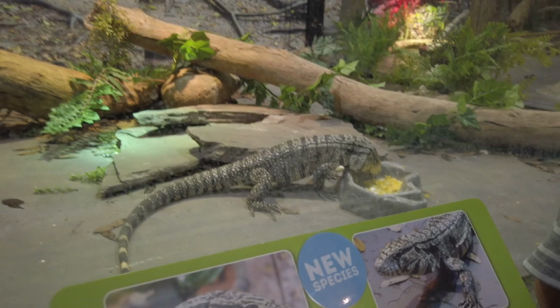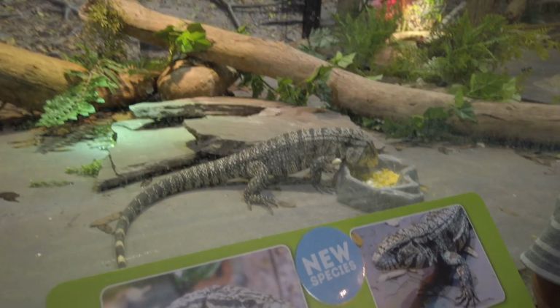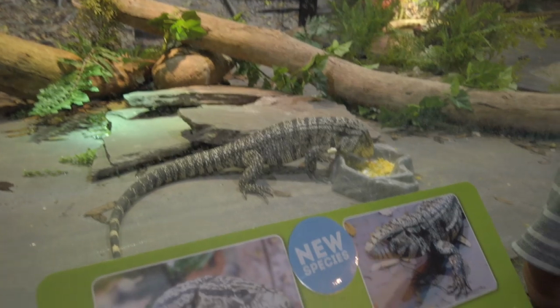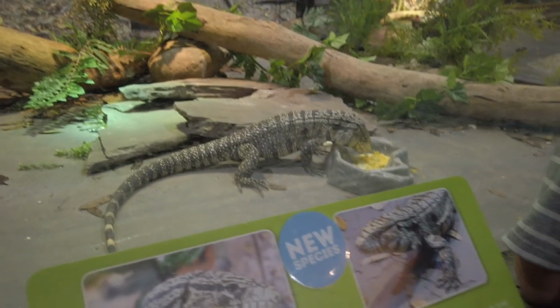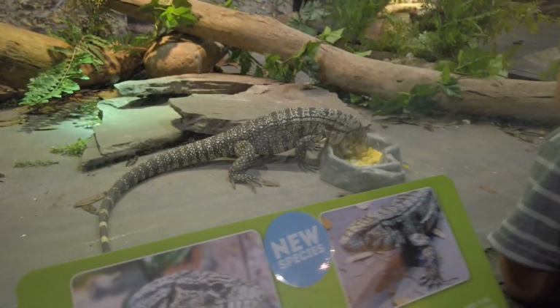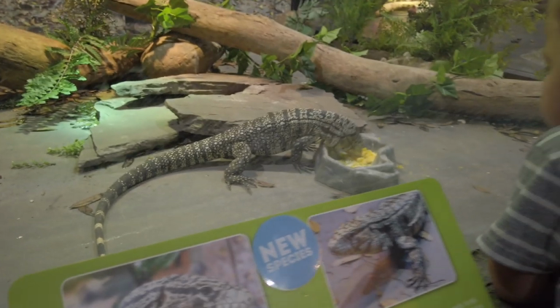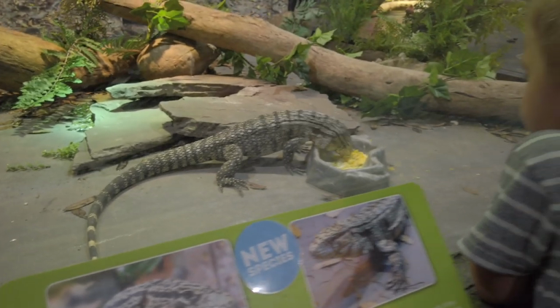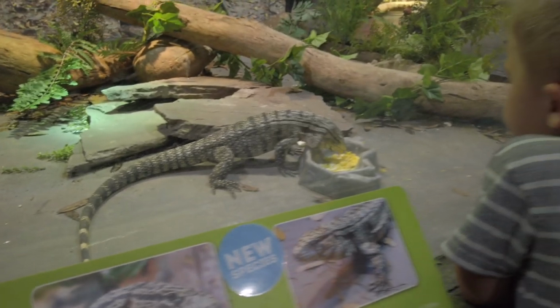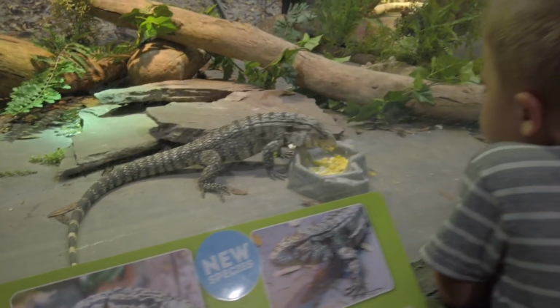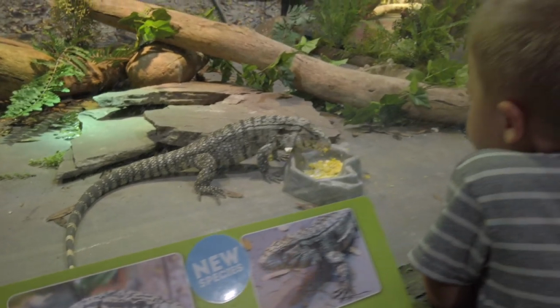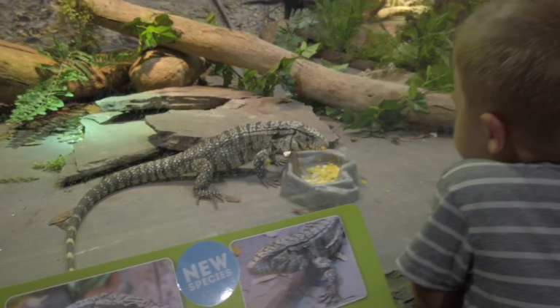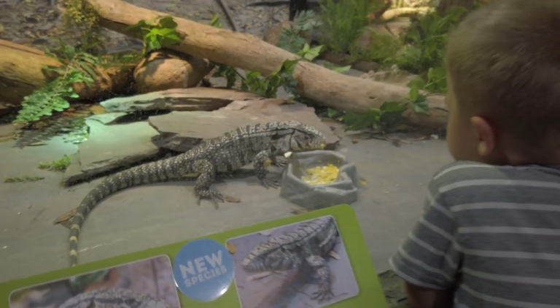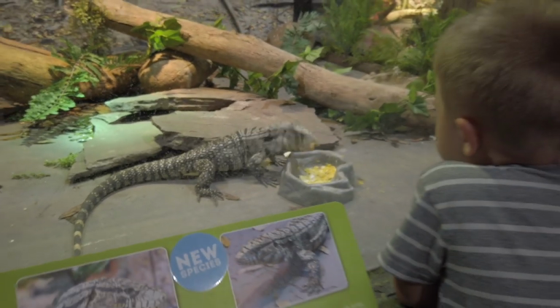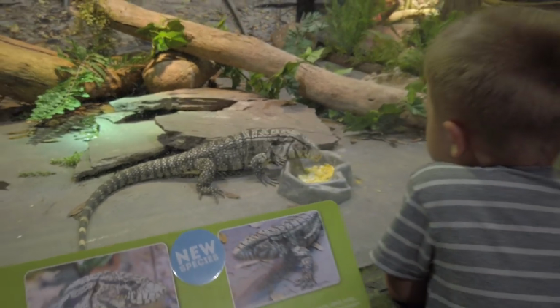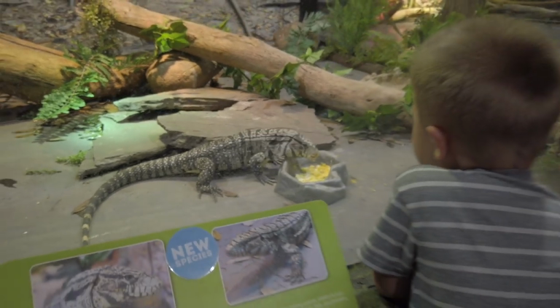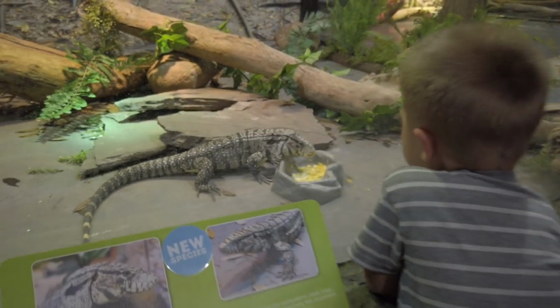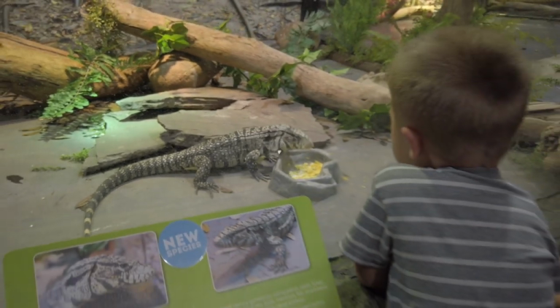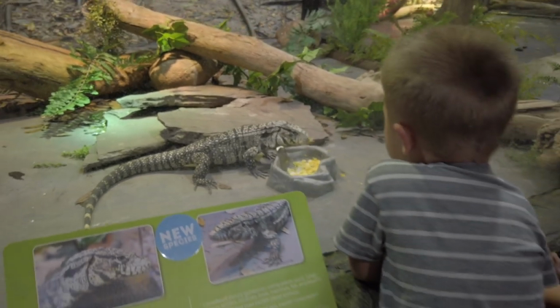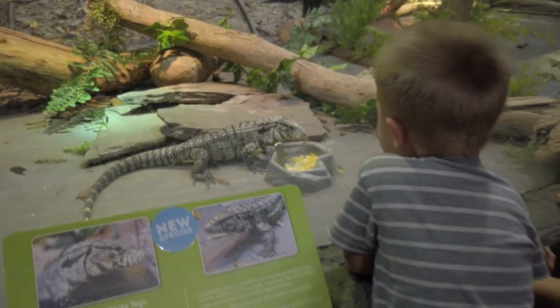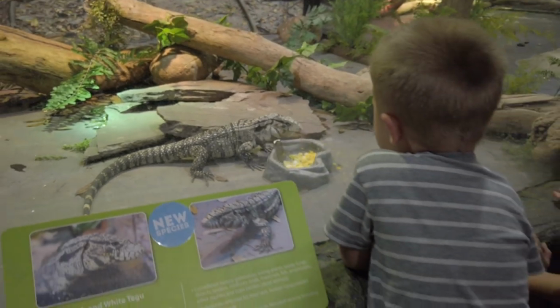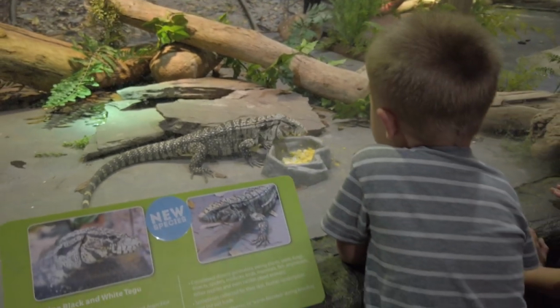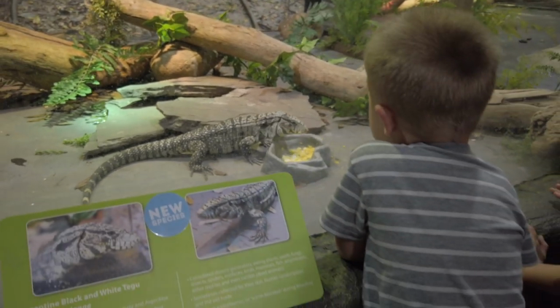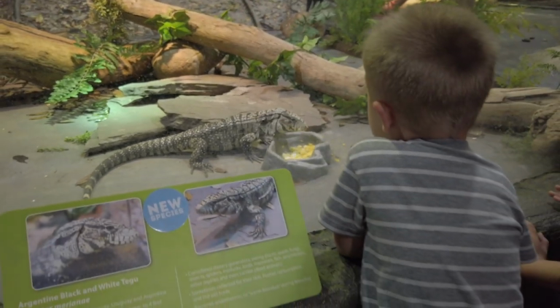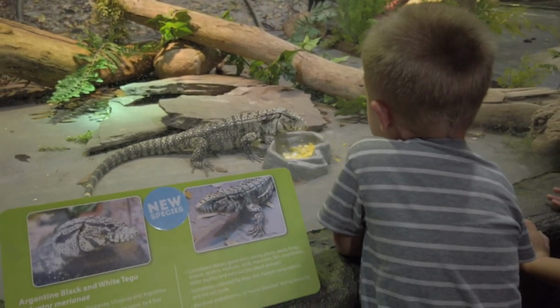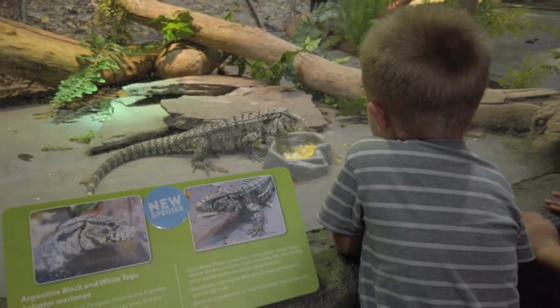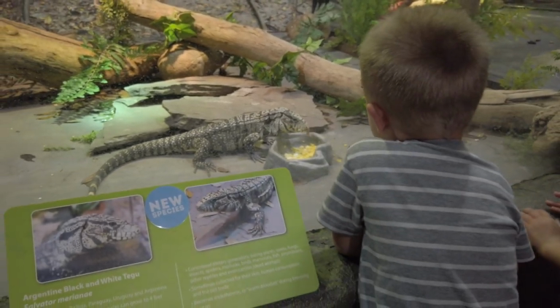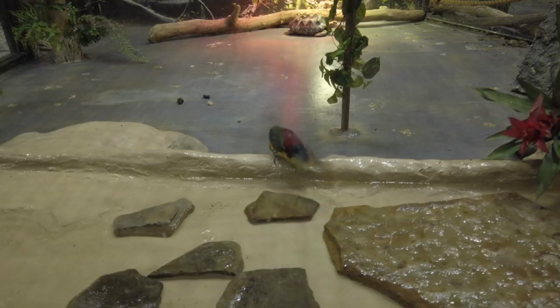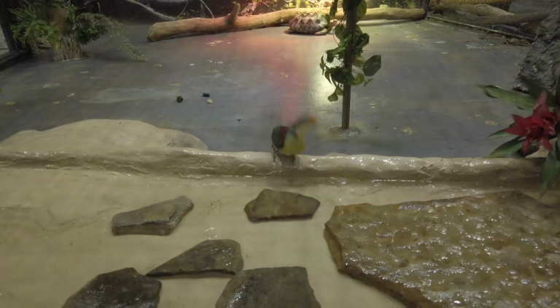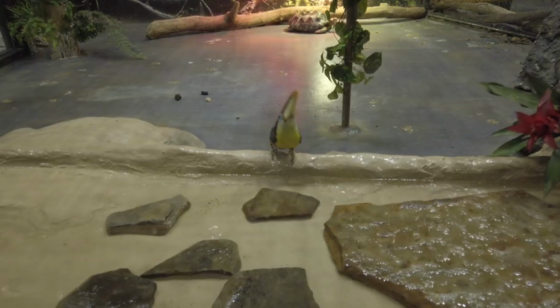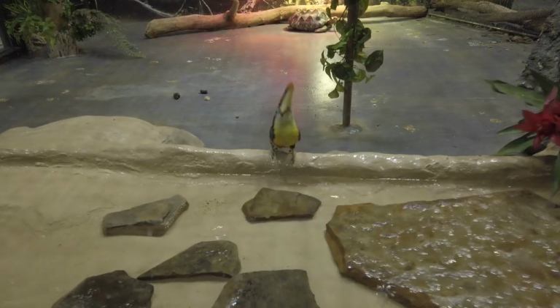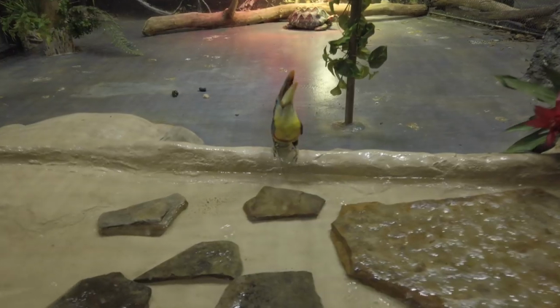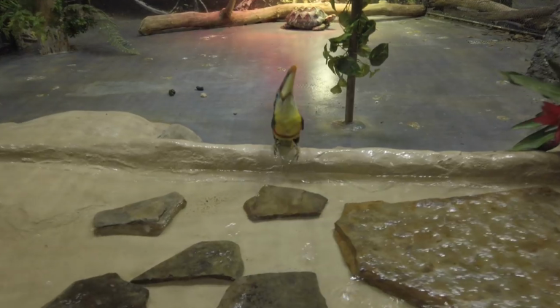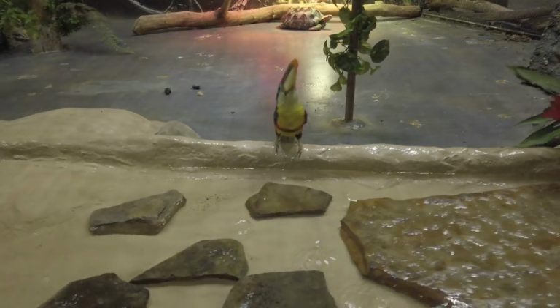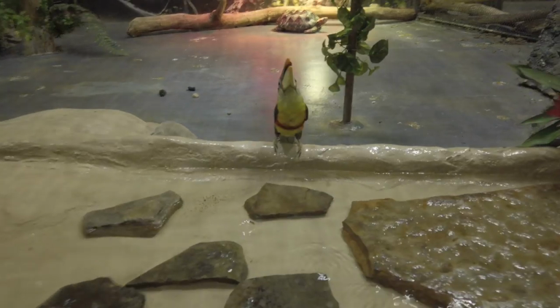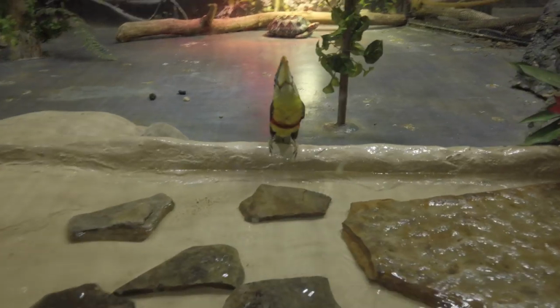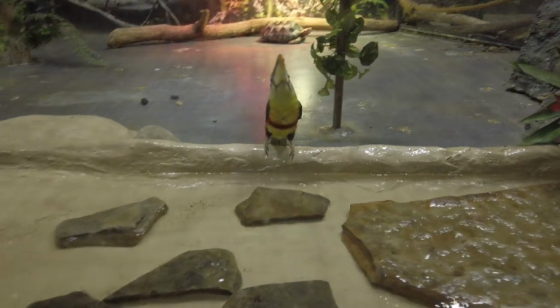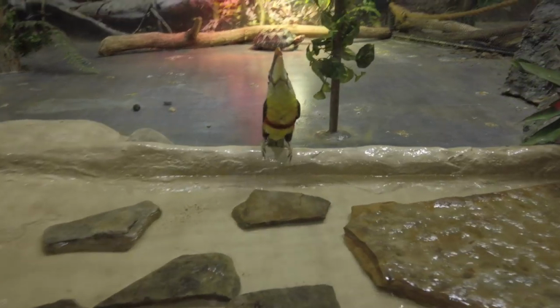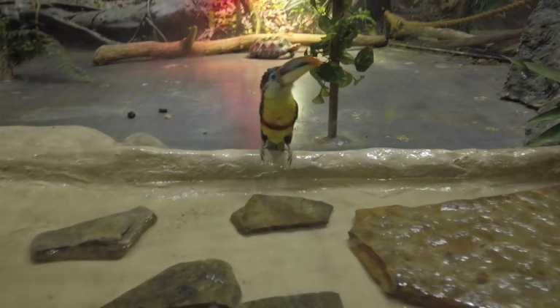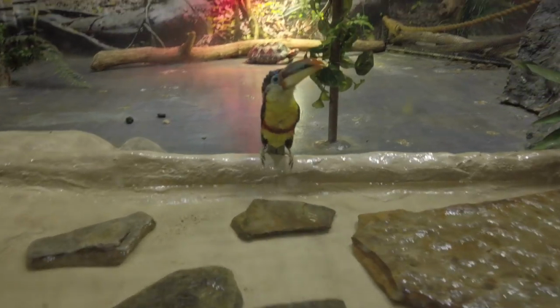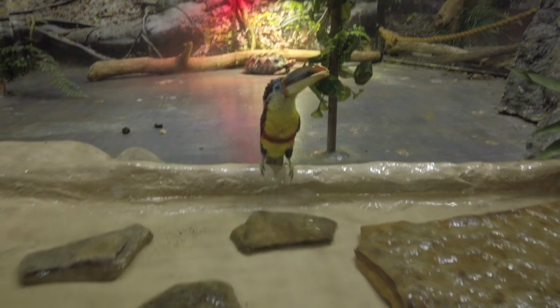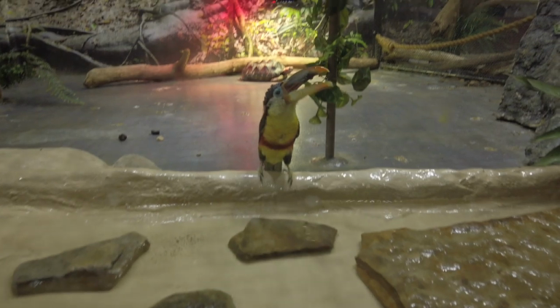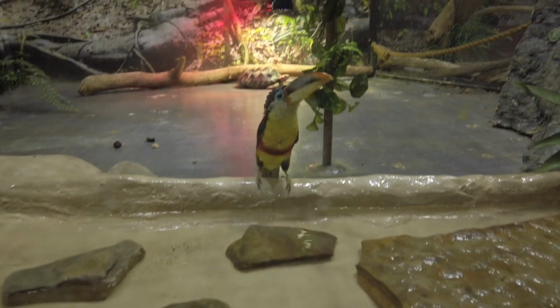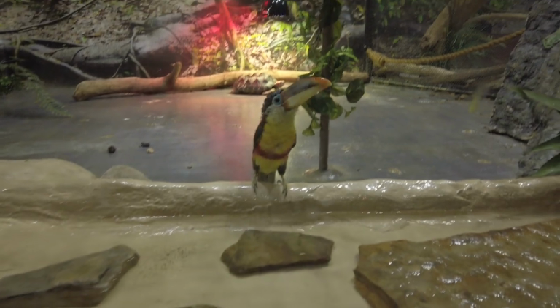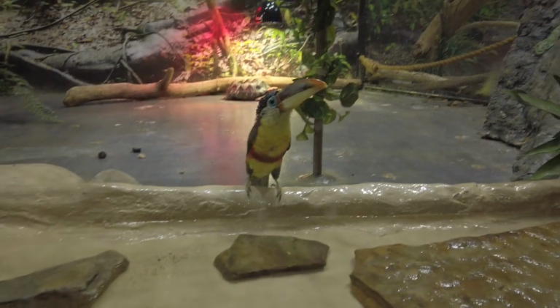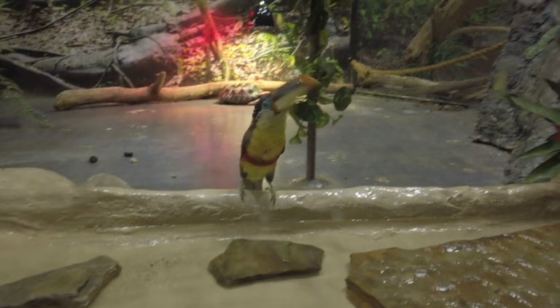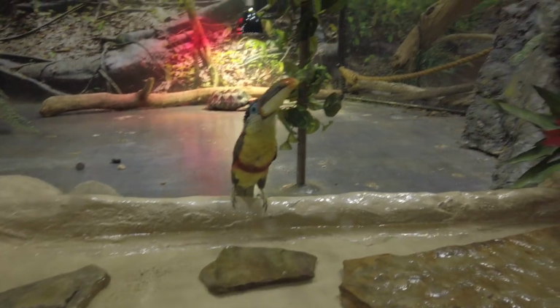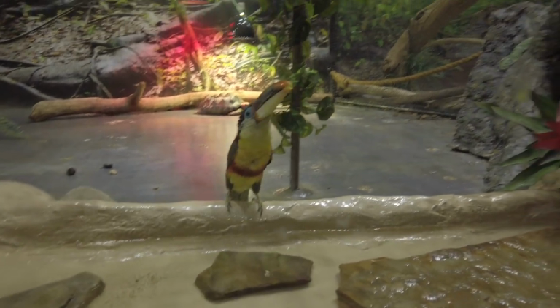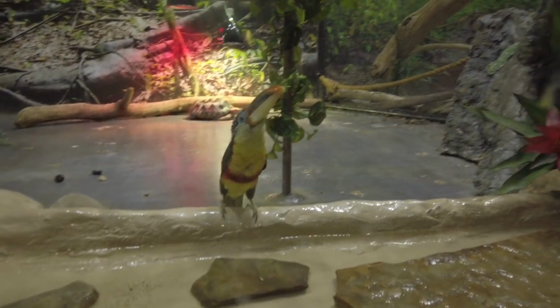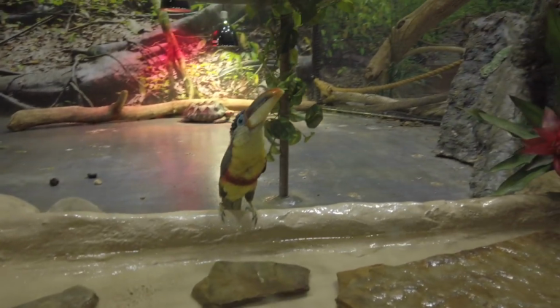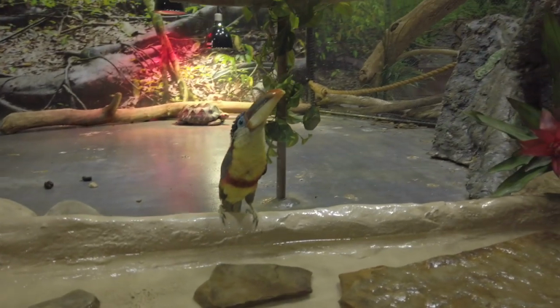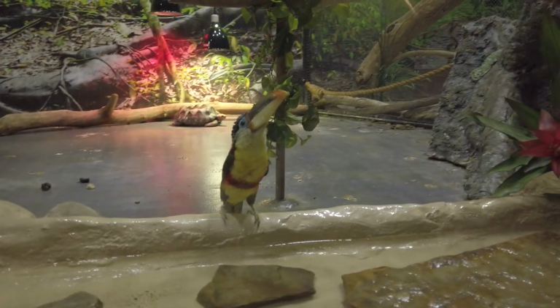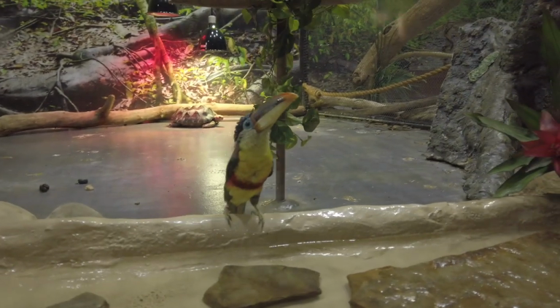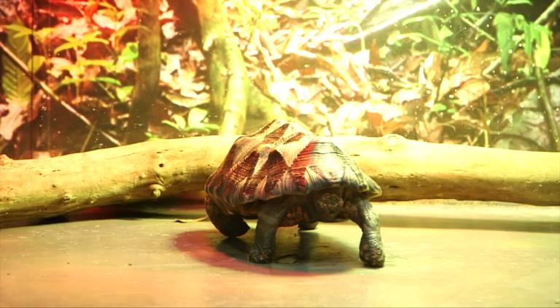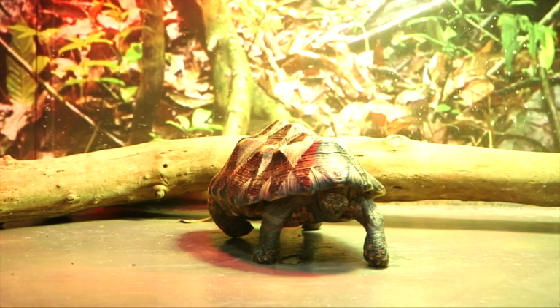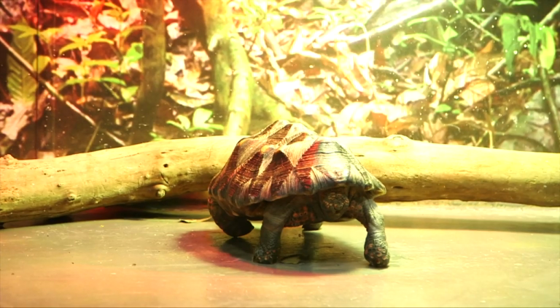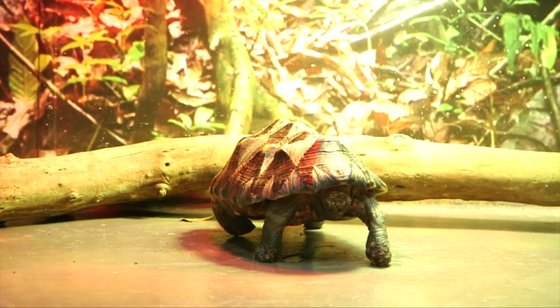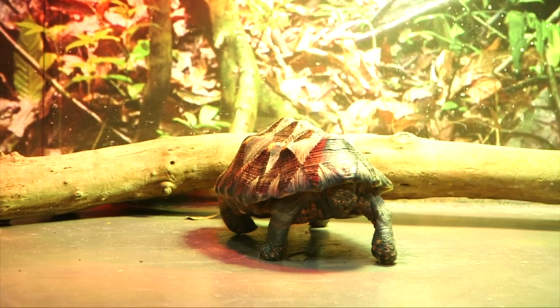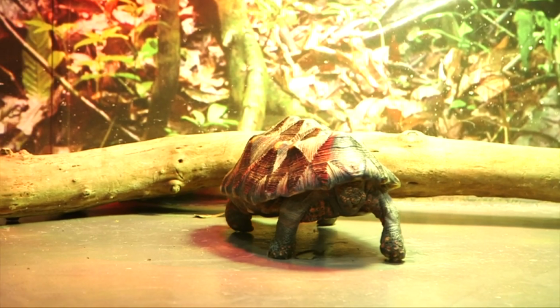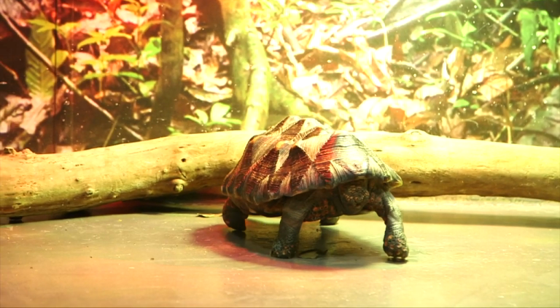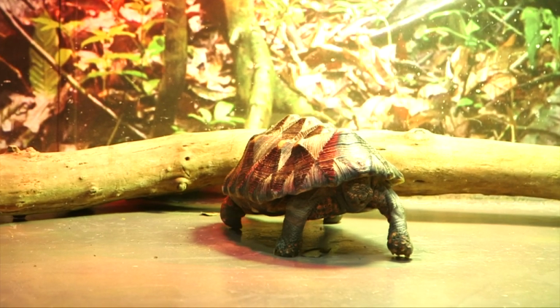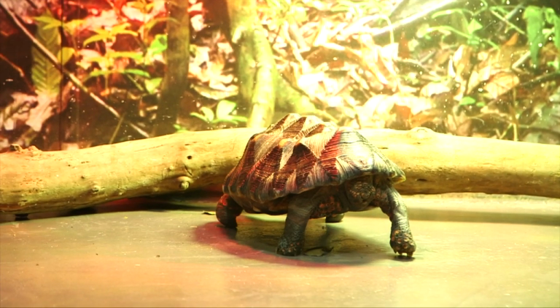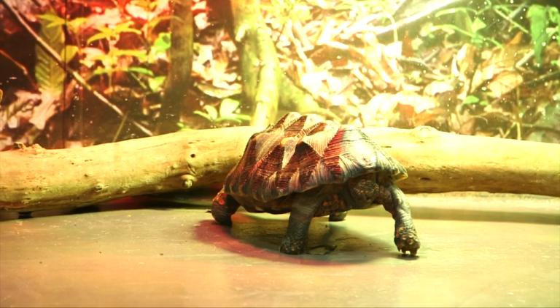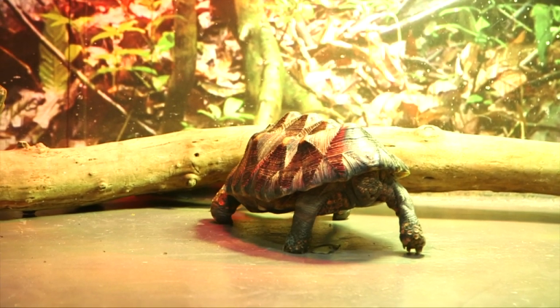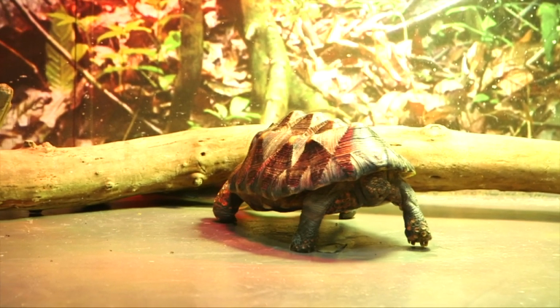If you have young kids, they'll really like to see the Argentine black-and-white tegus, the curl-crested arasaris, and the tortoises.